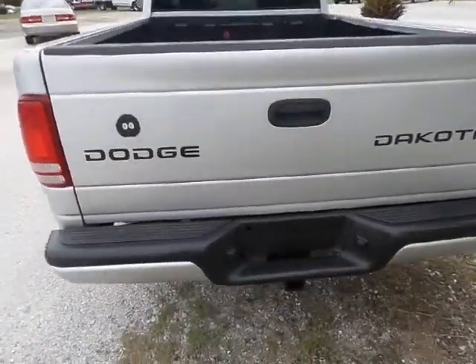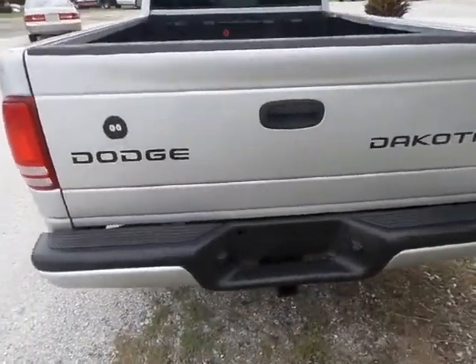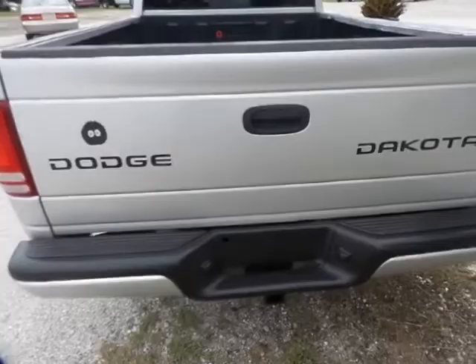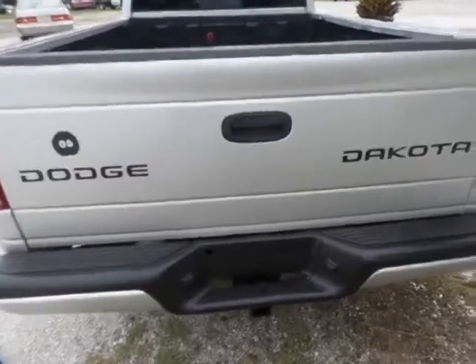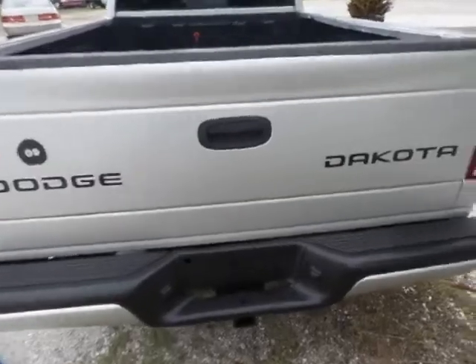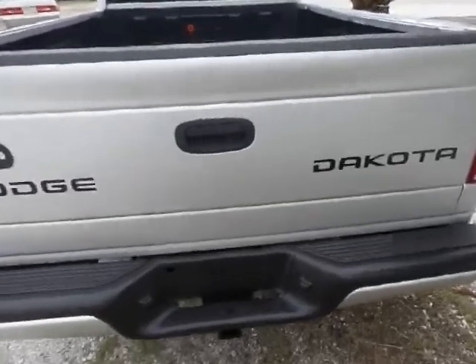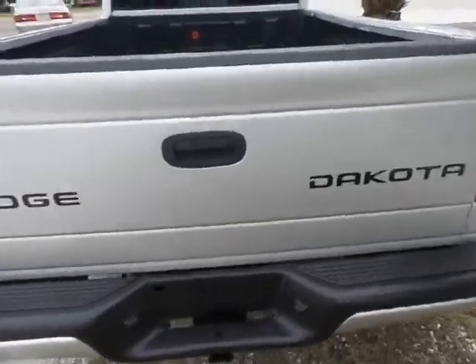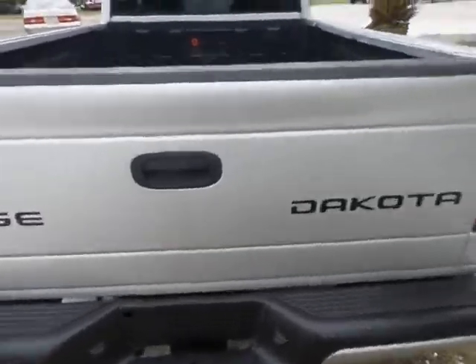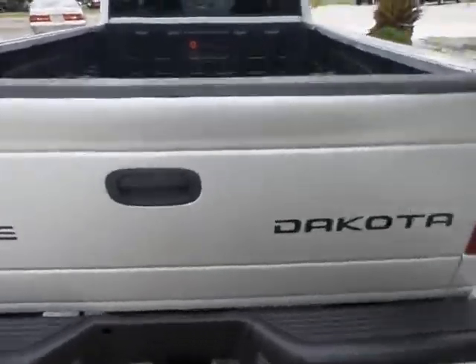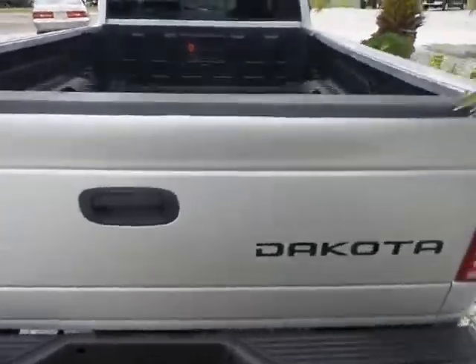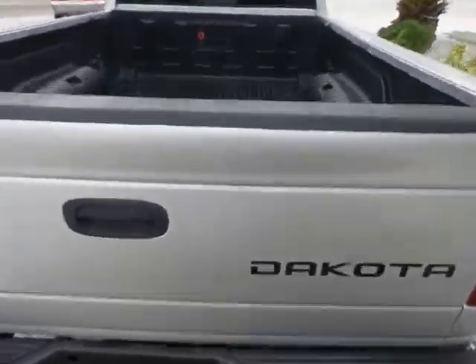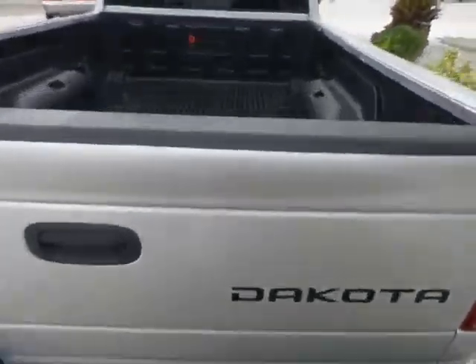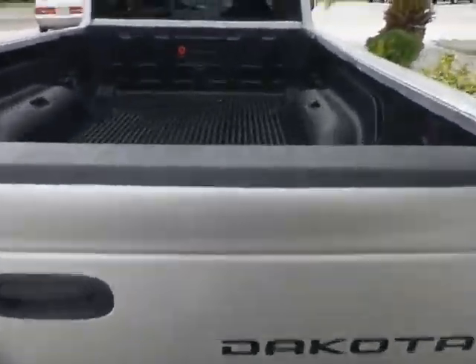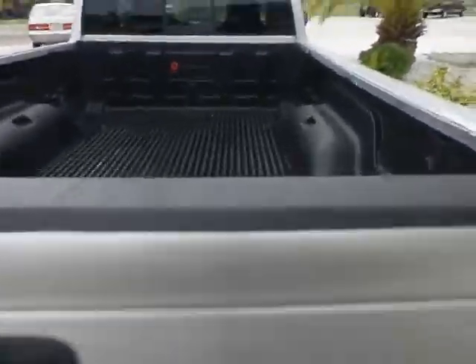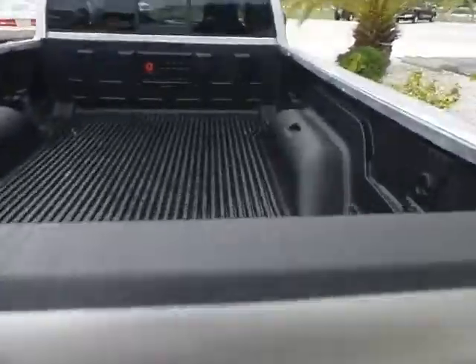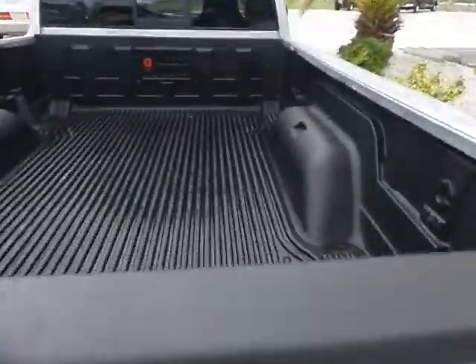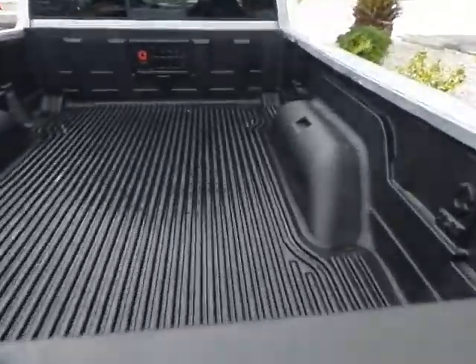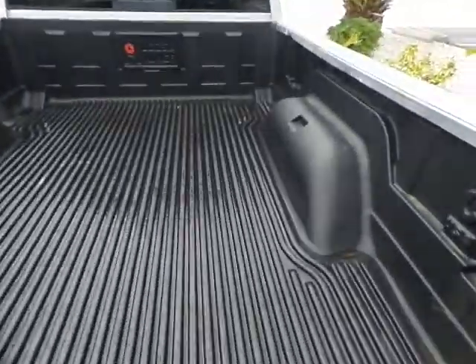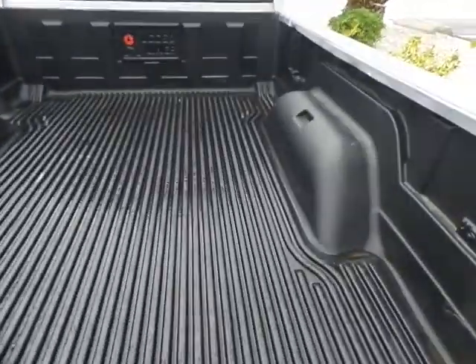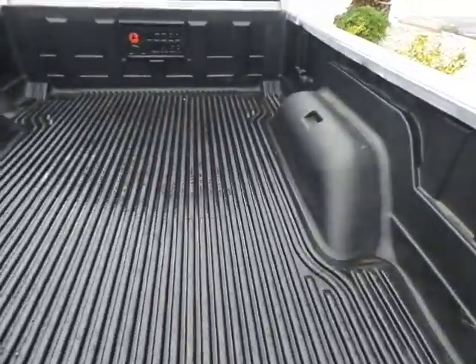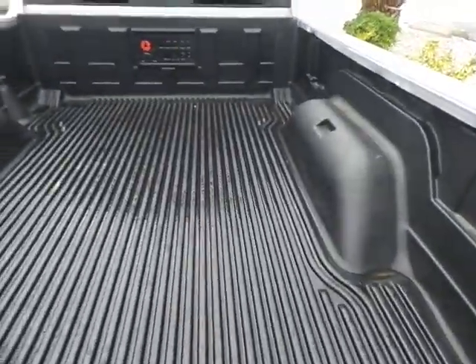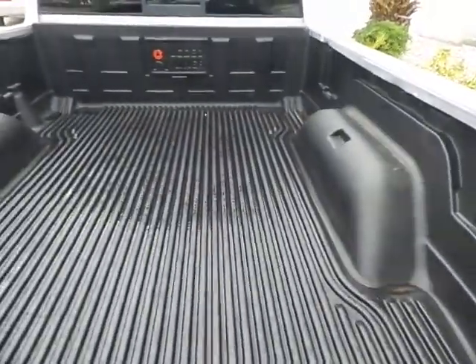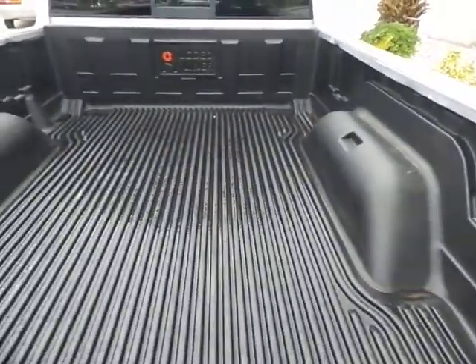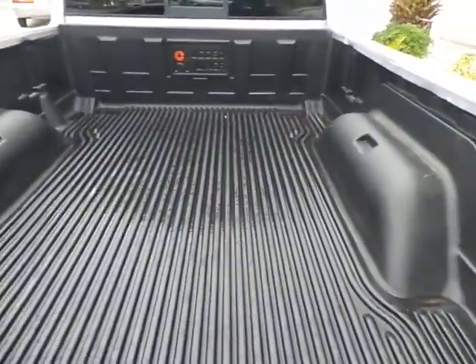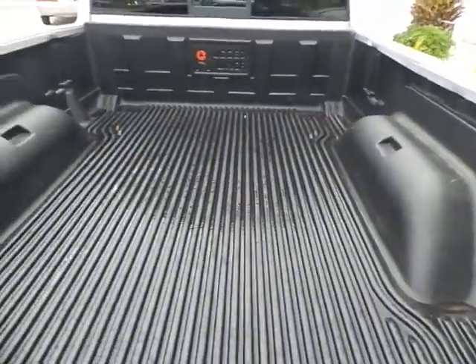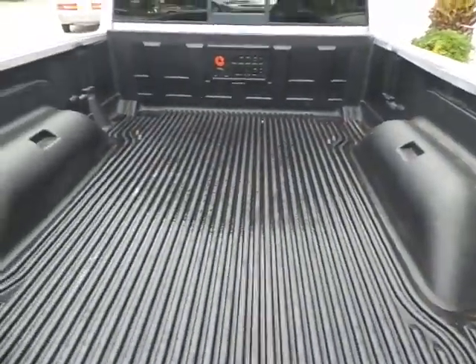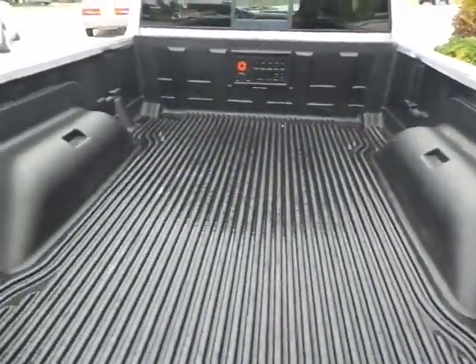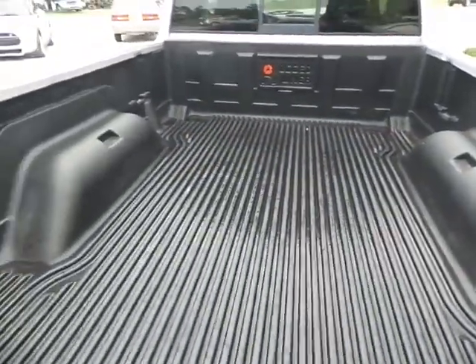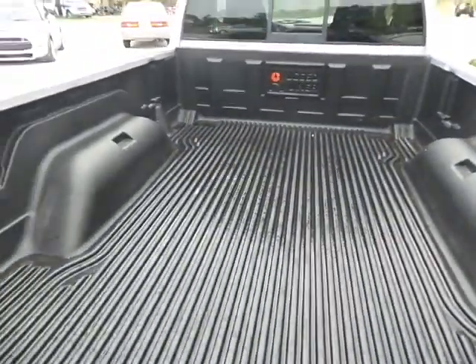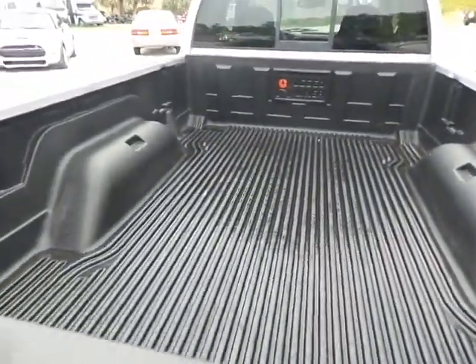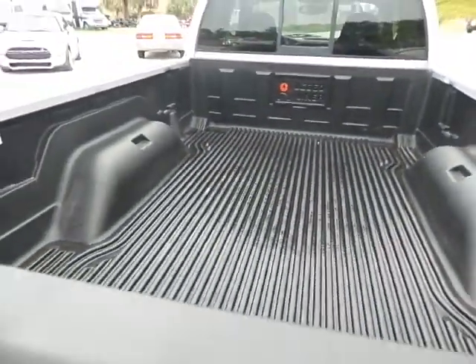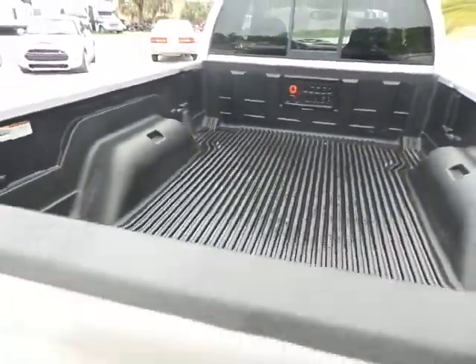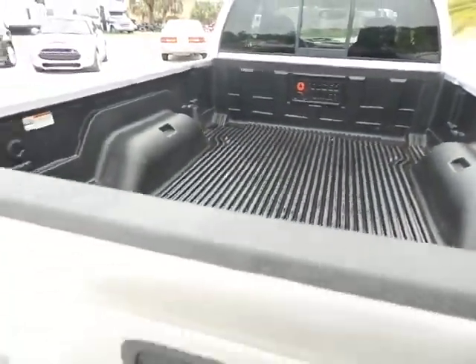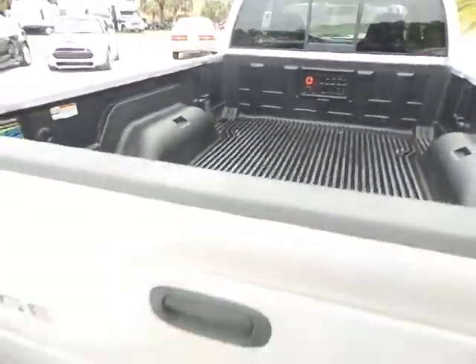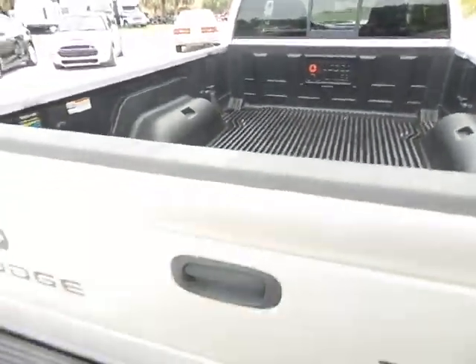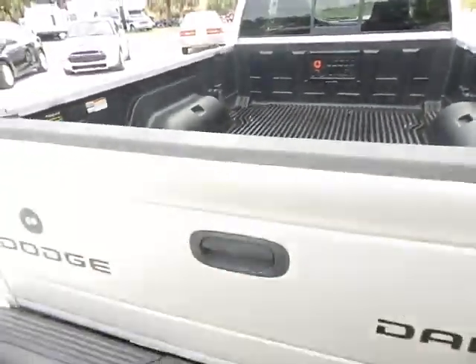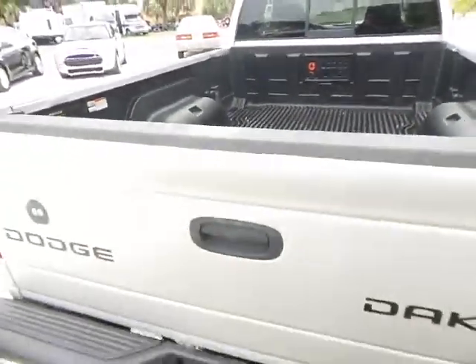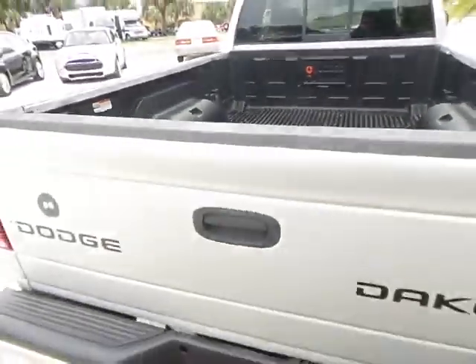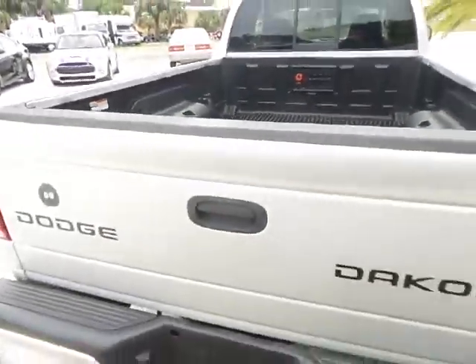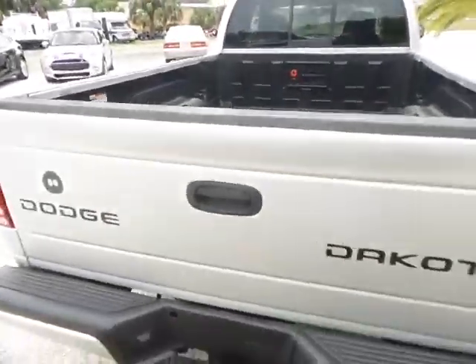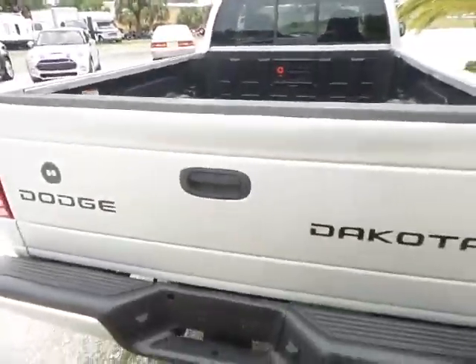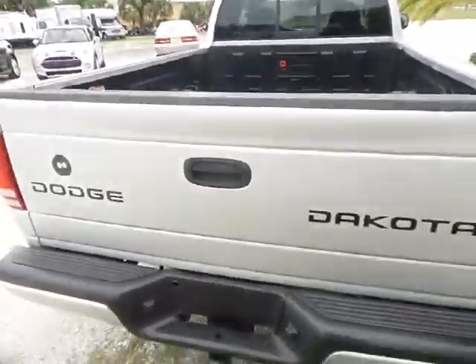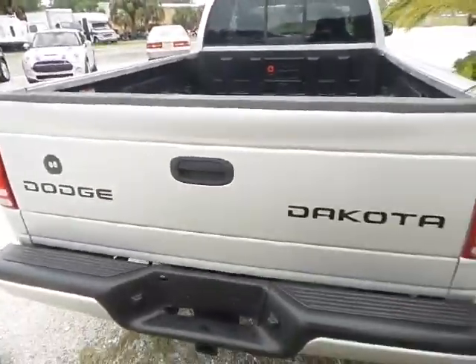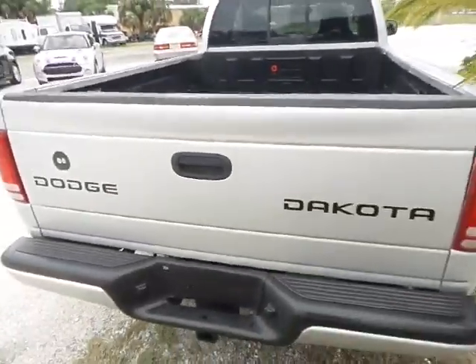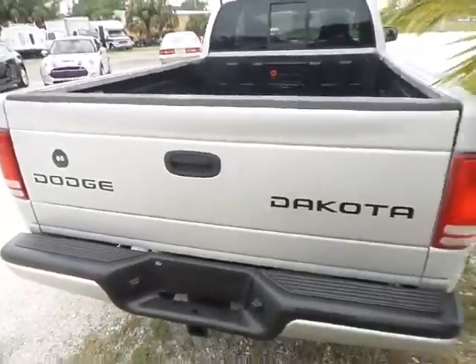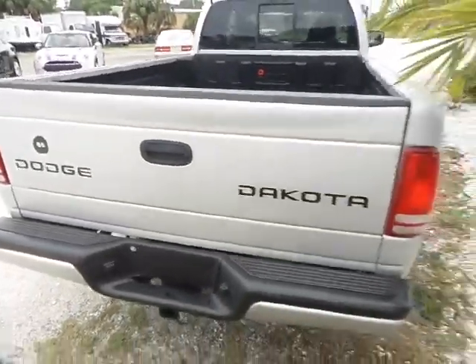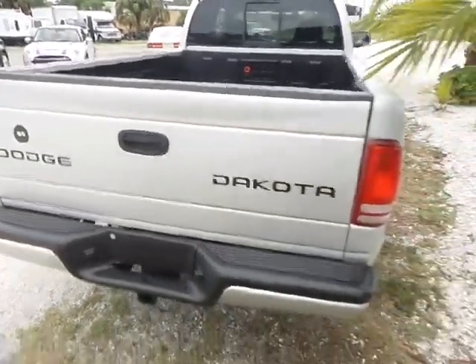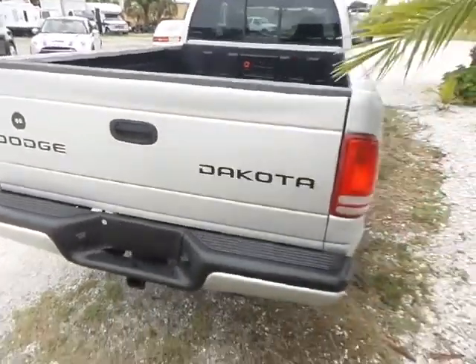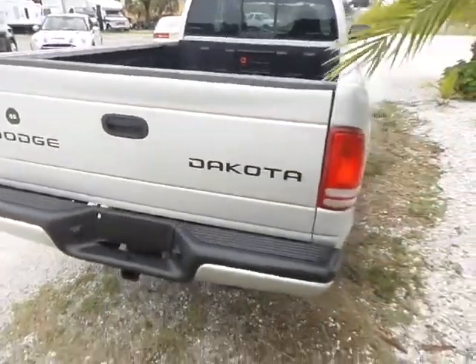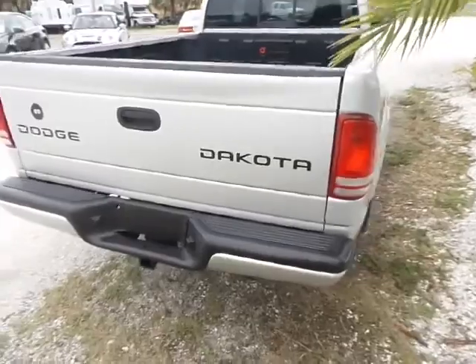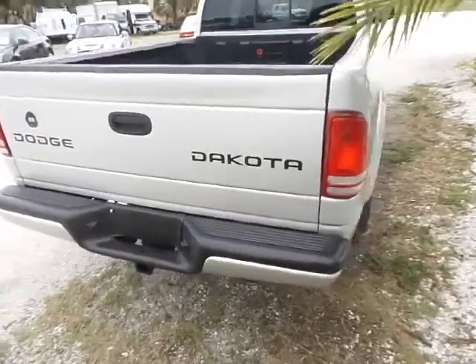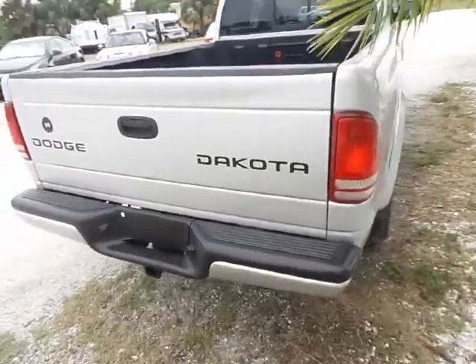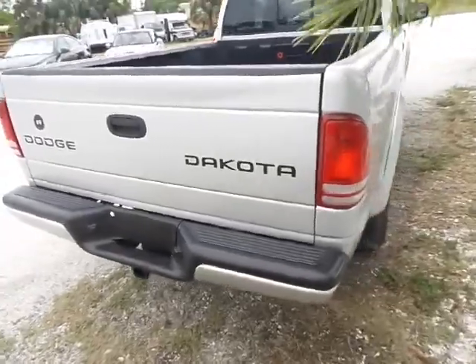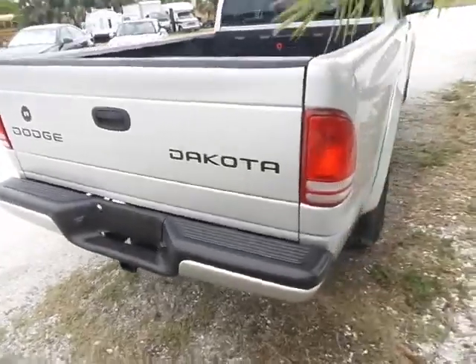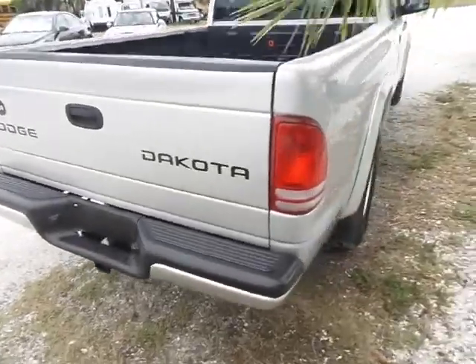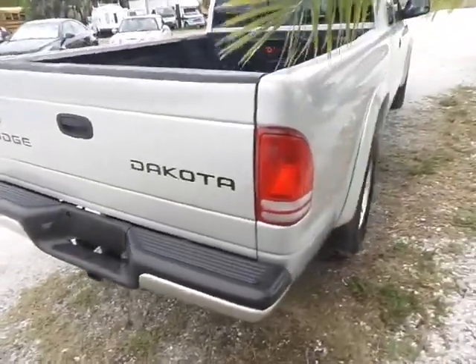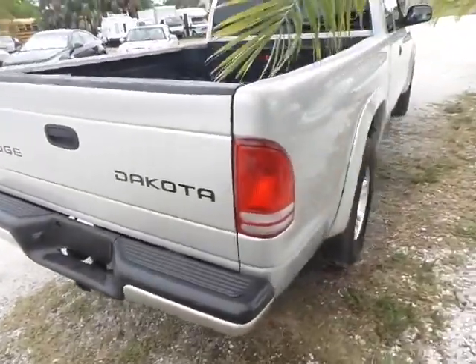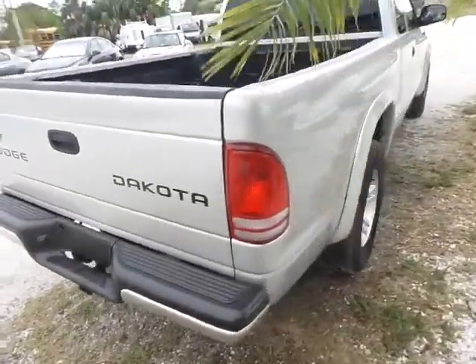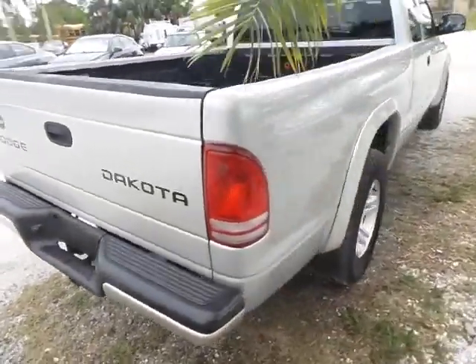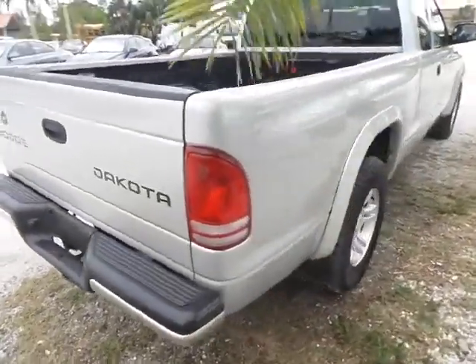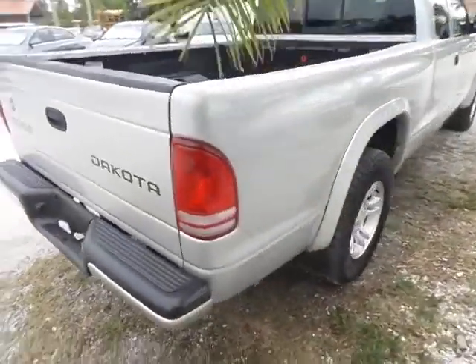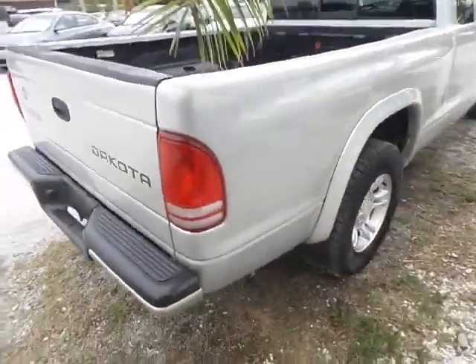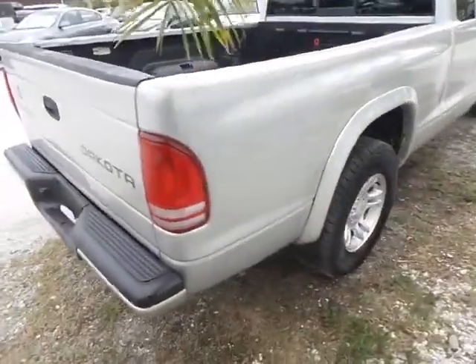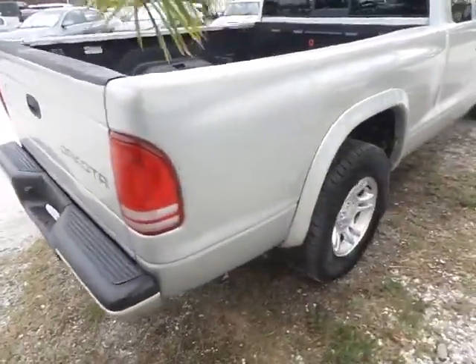It's got a tow hitch in the back. The back's all nice. Everything looks in great condition with this vehicle.